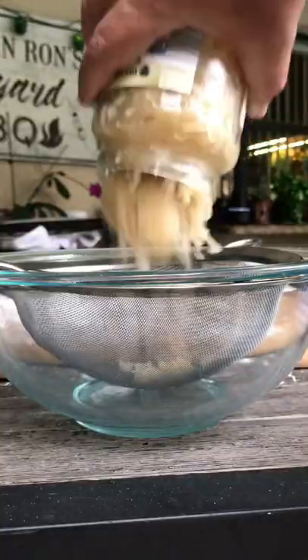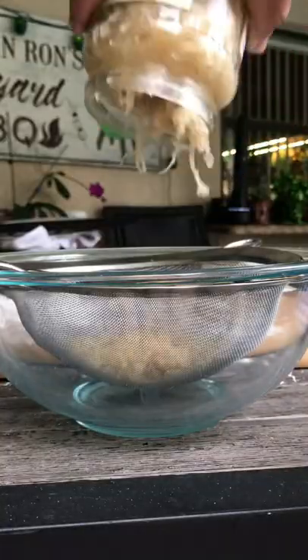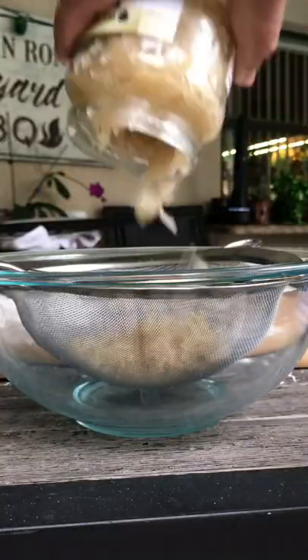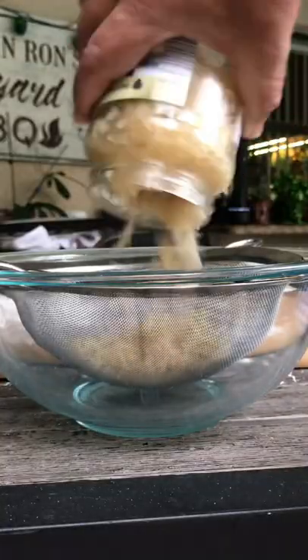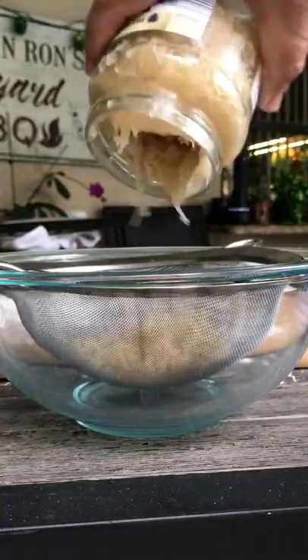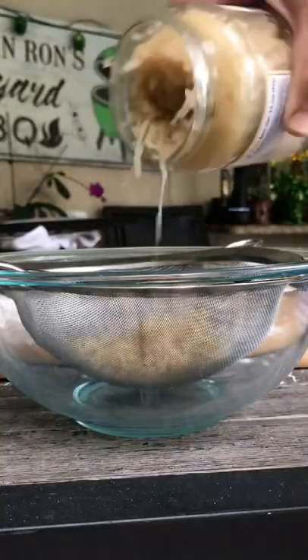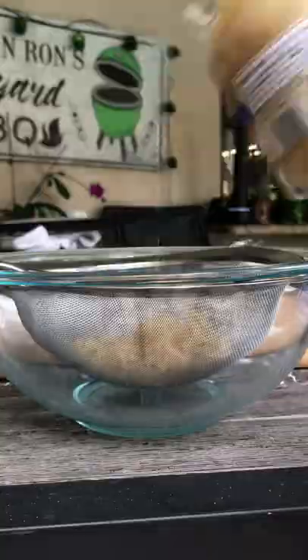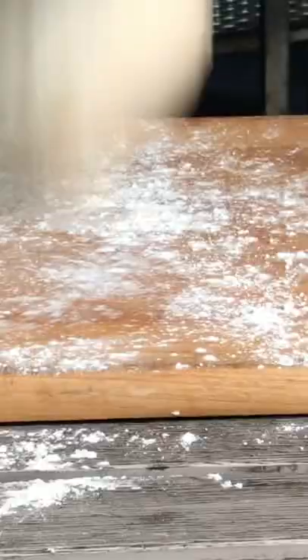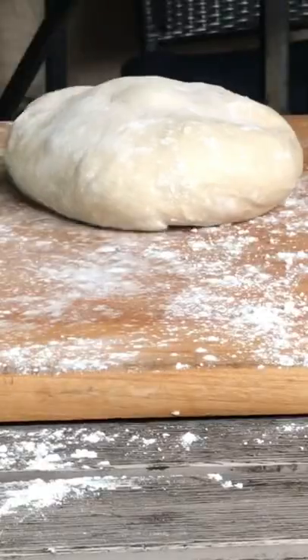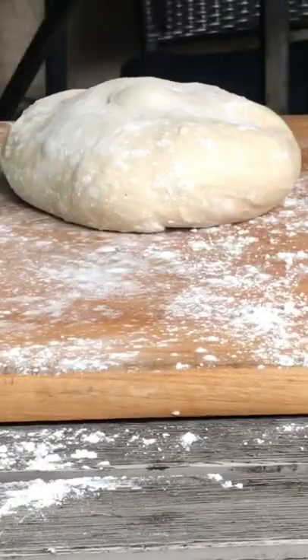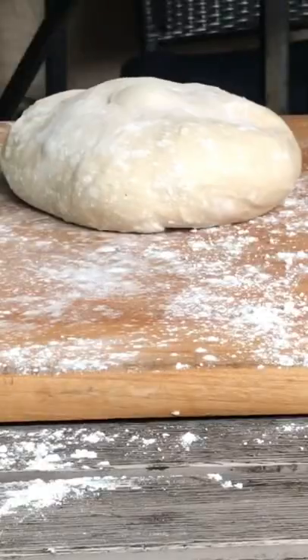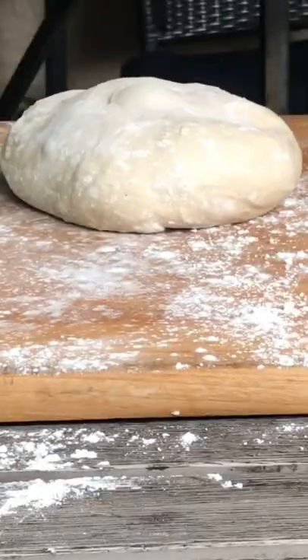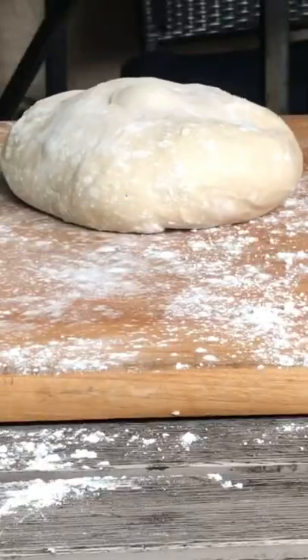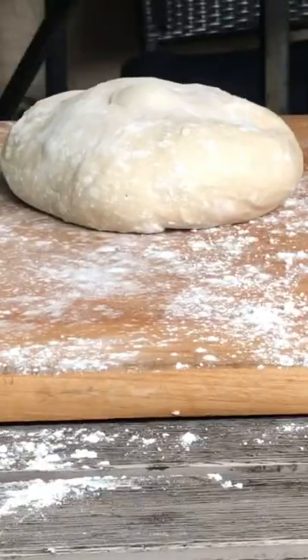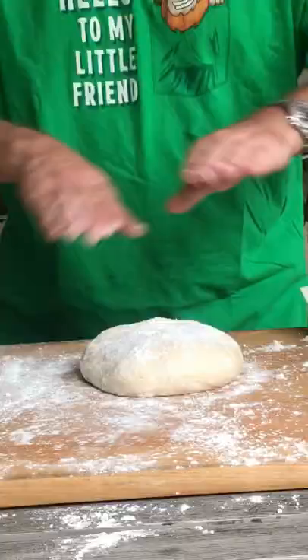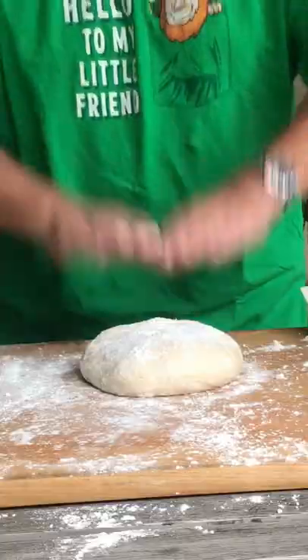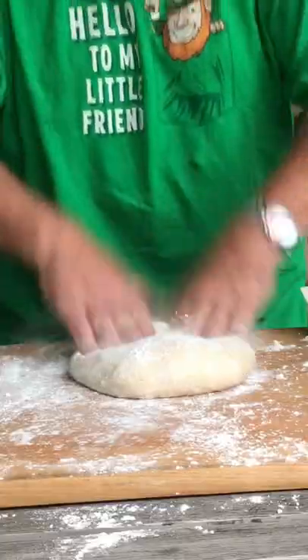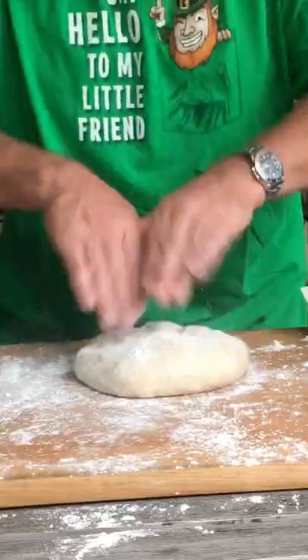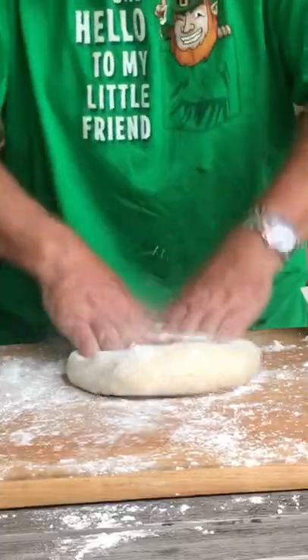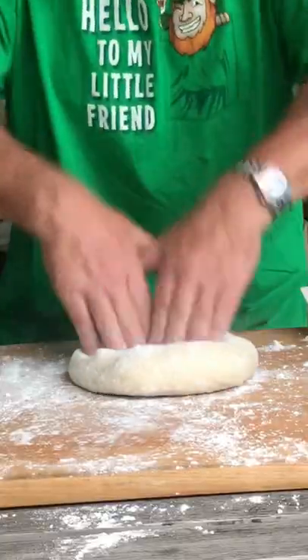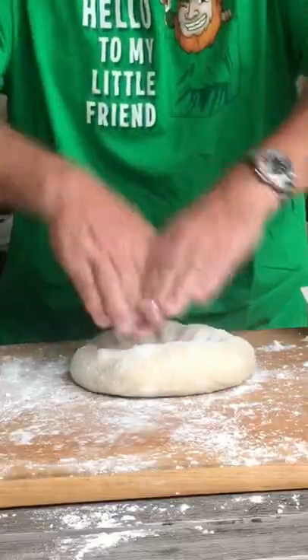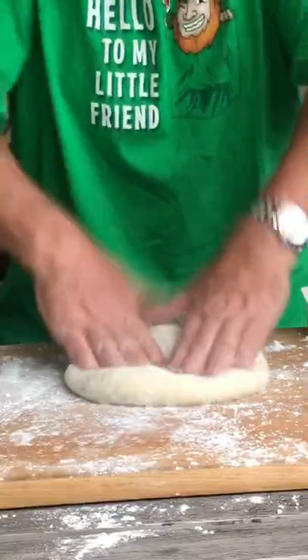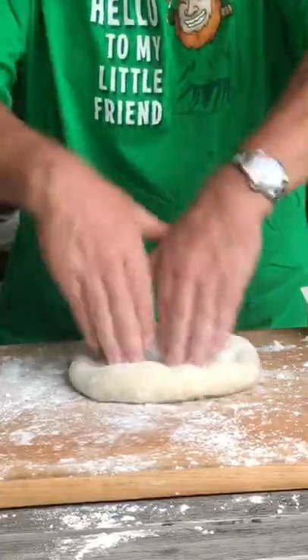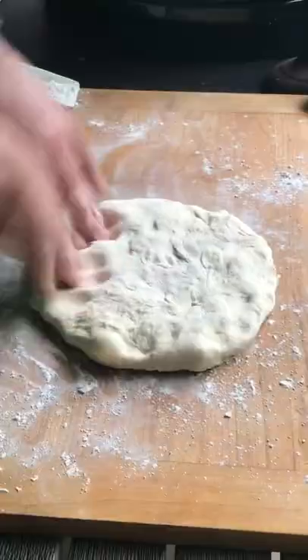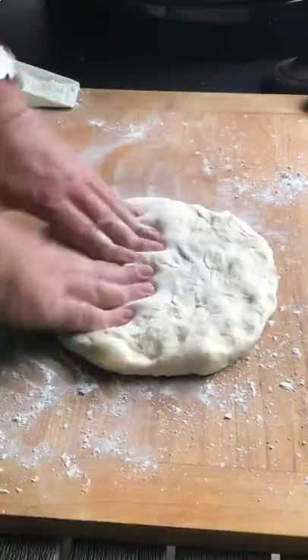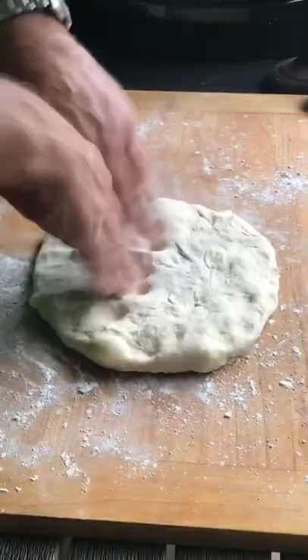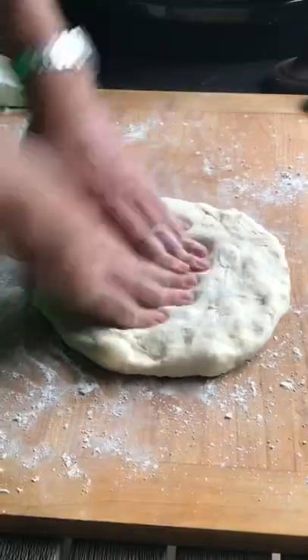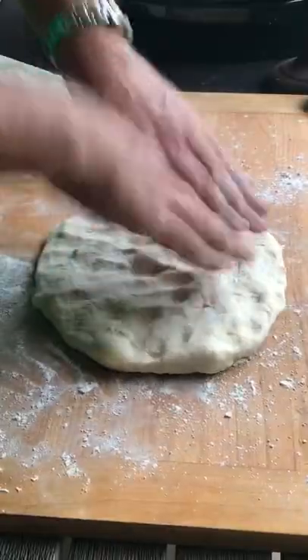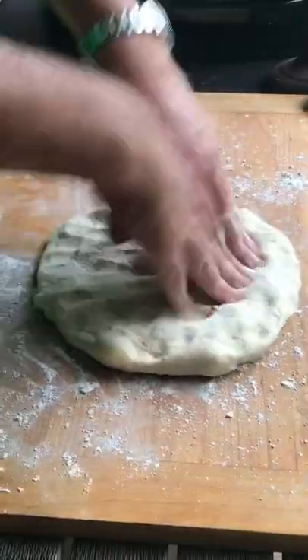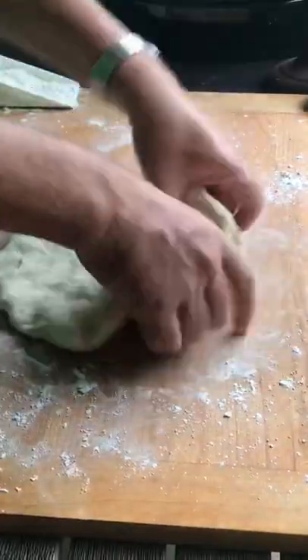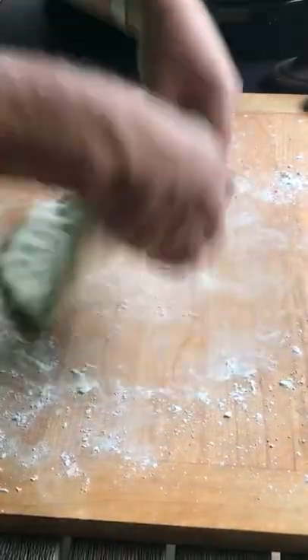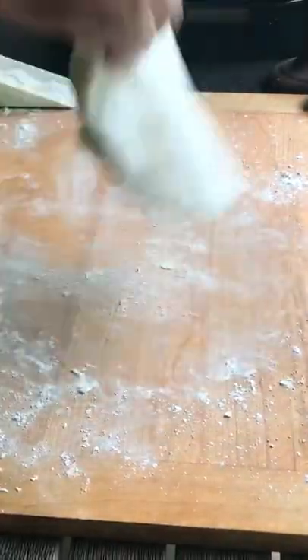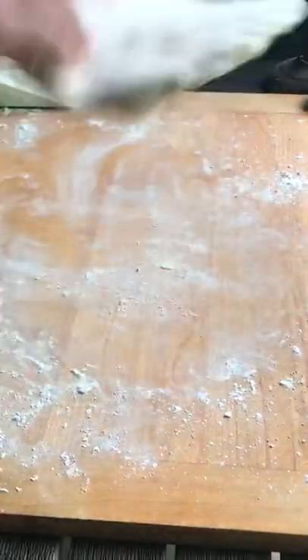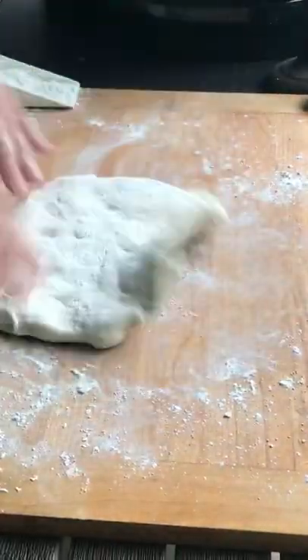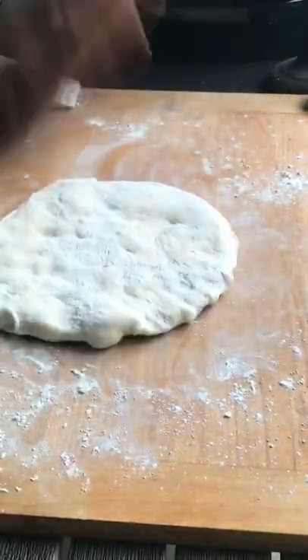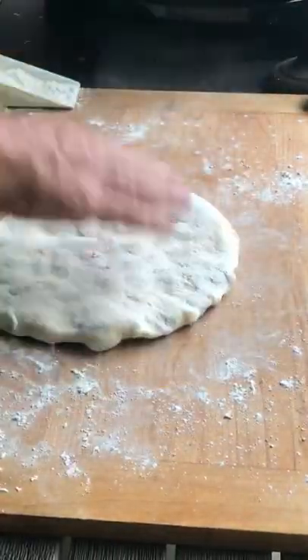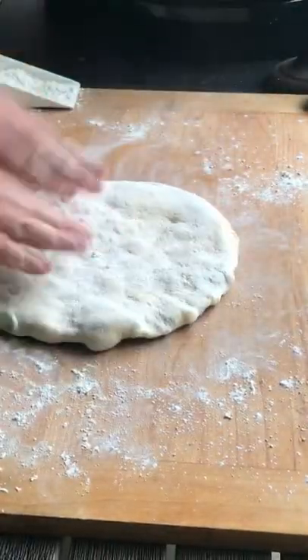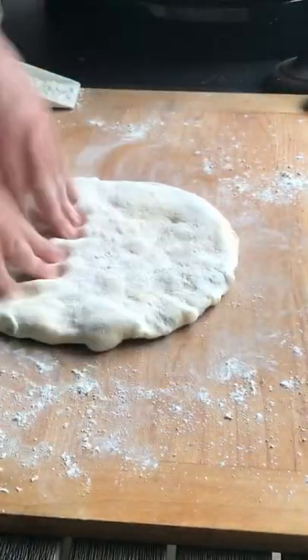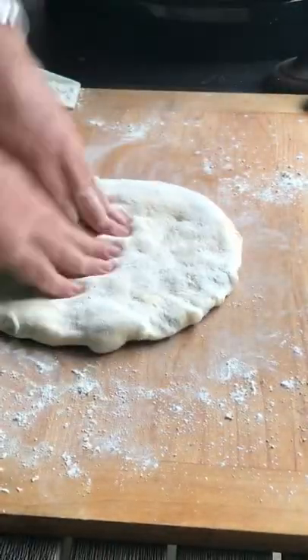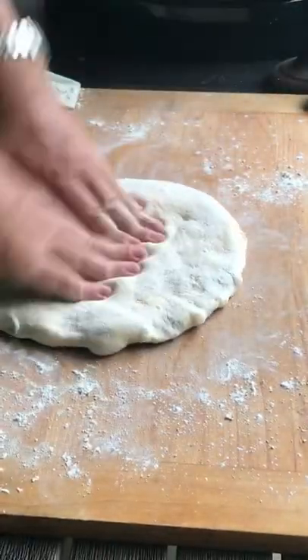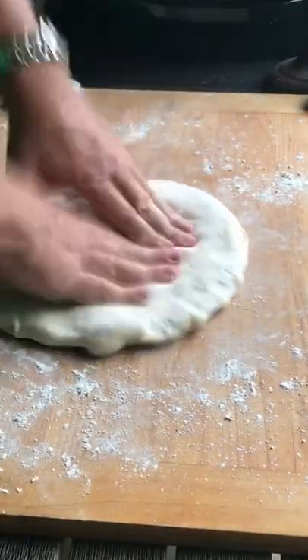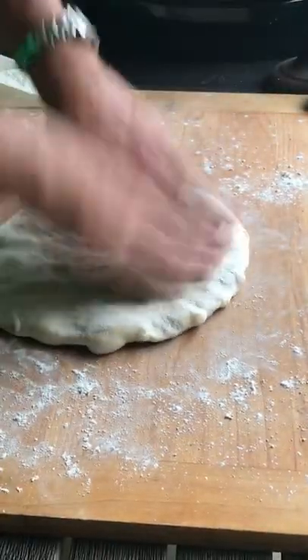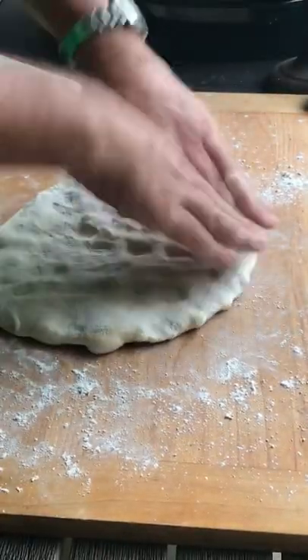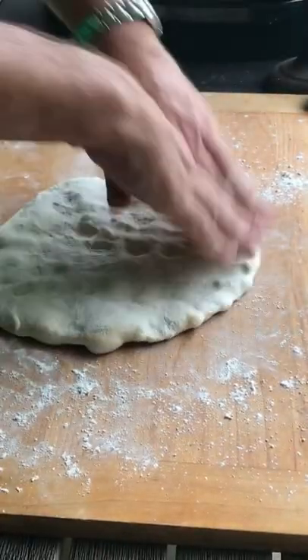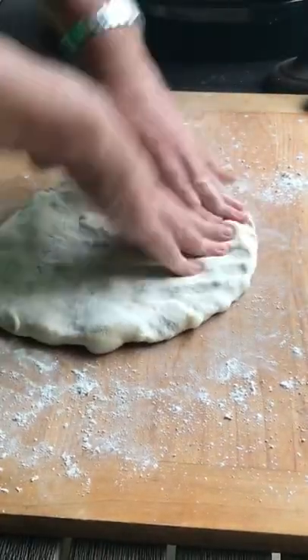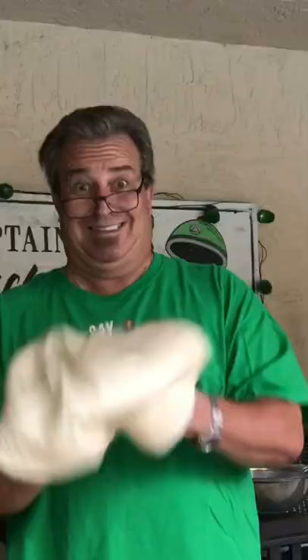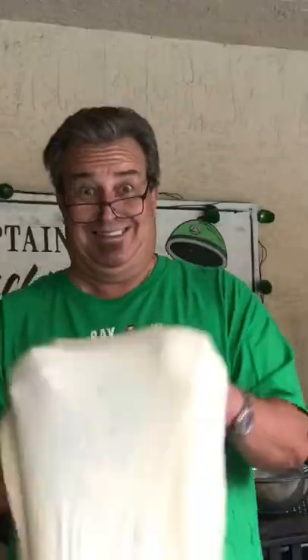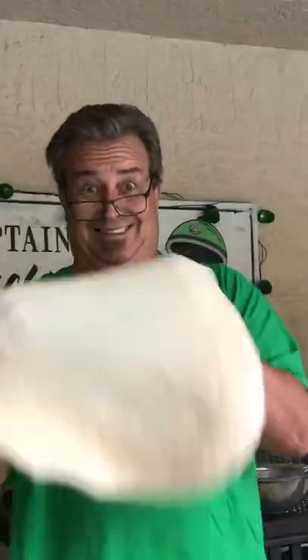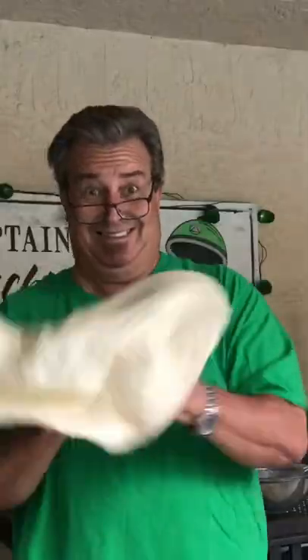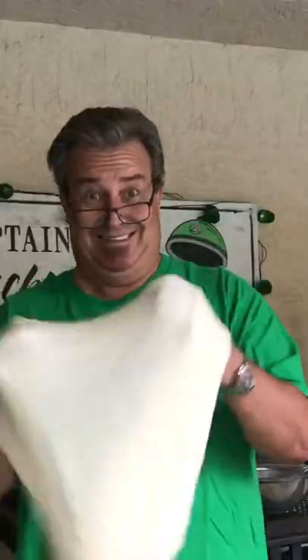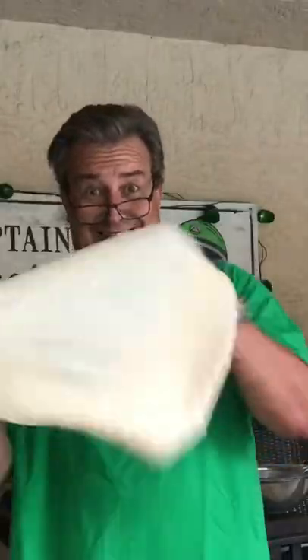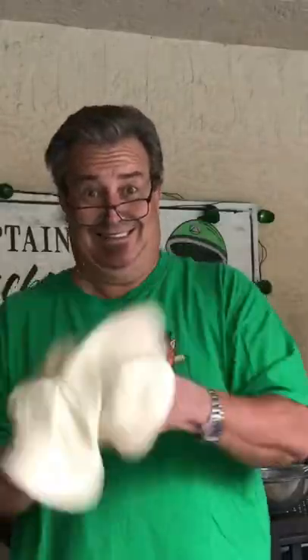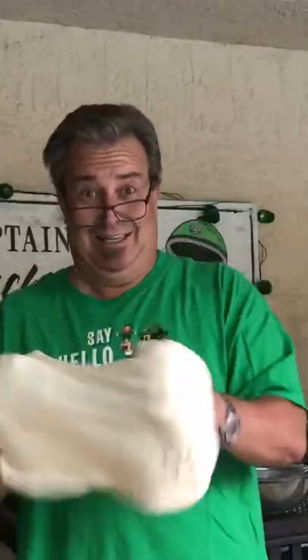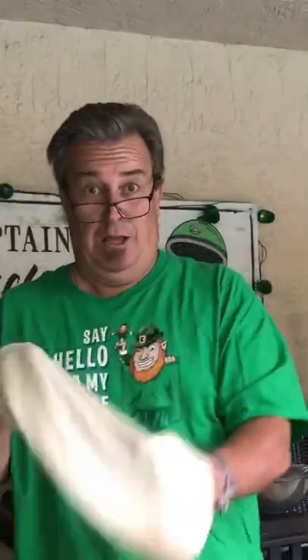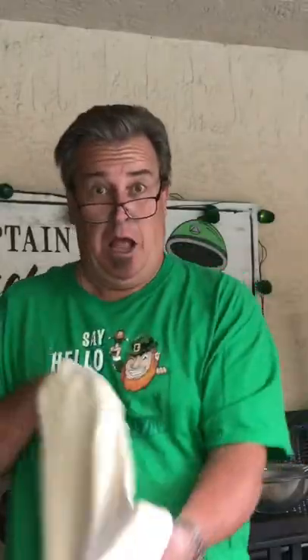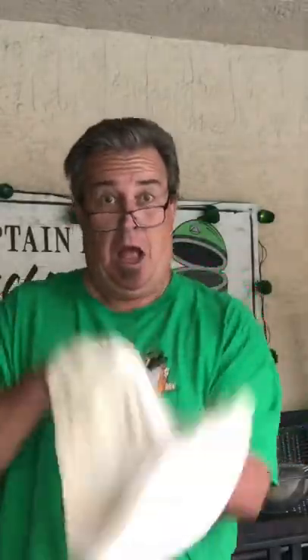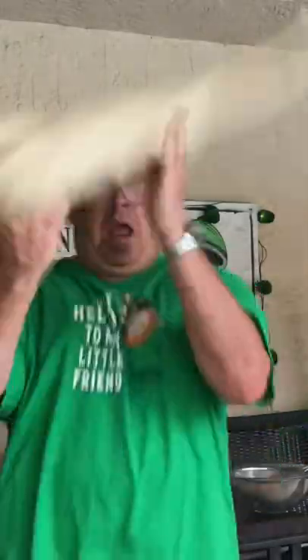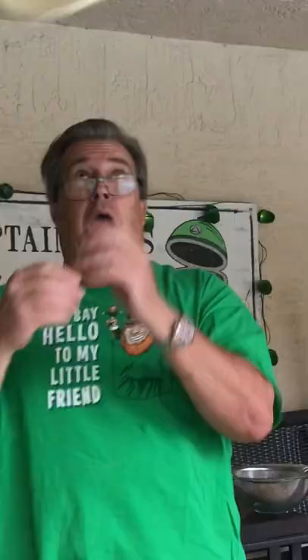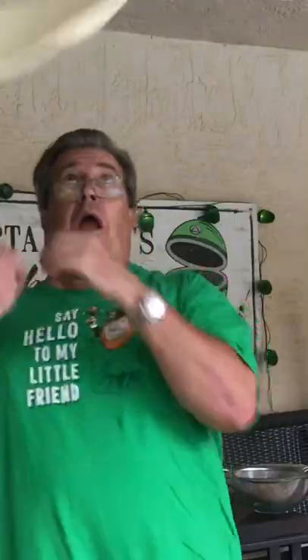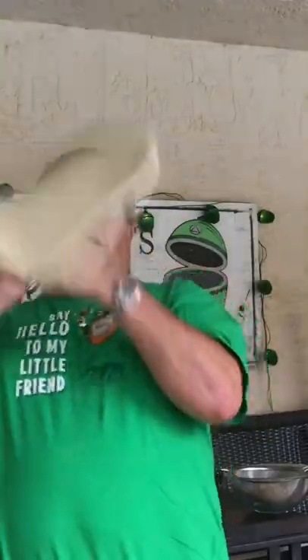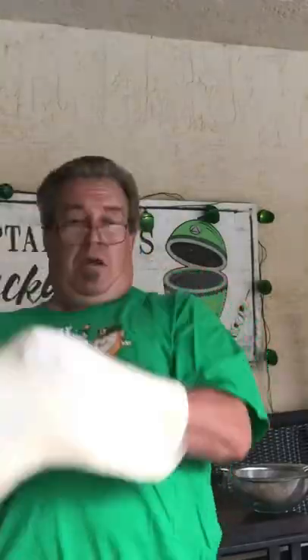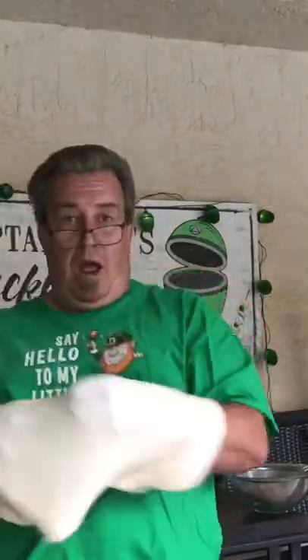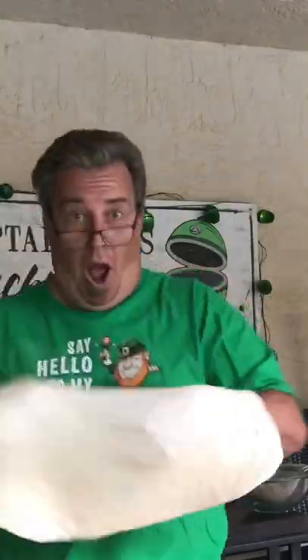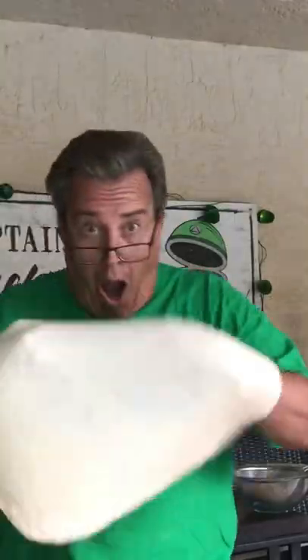Sounds so good. A little sauerkraut. Get the dough, we're gonna stretch that out. Check this out — you ready? Catch this! Woo!